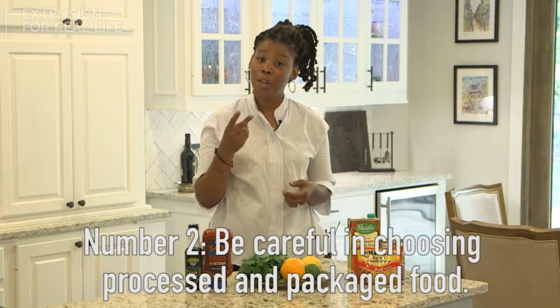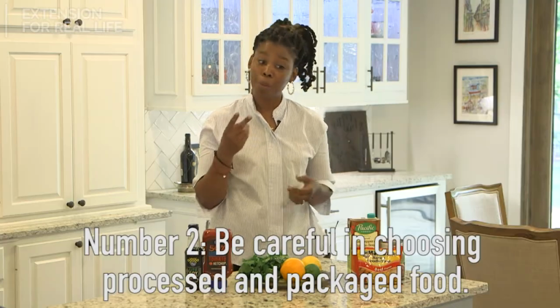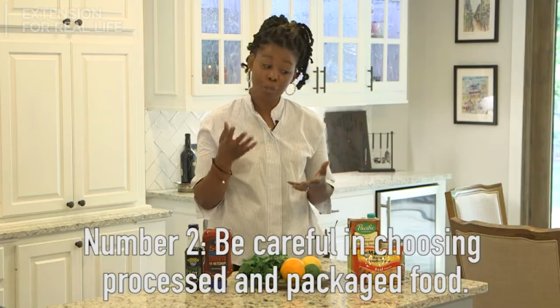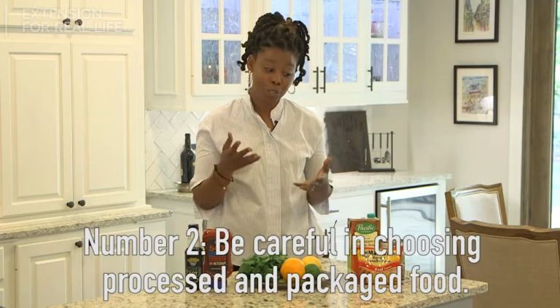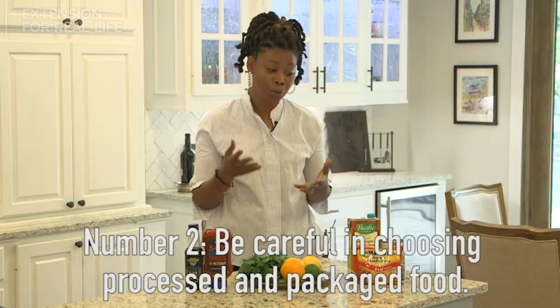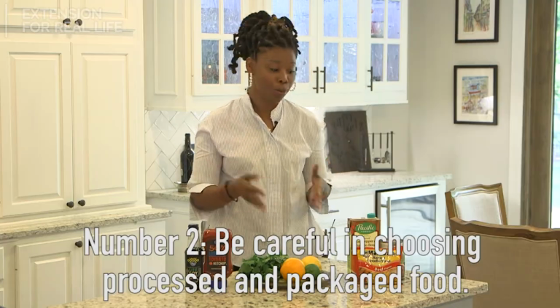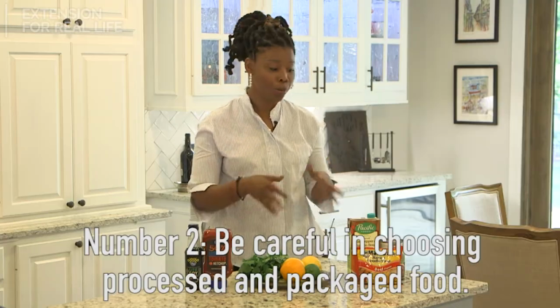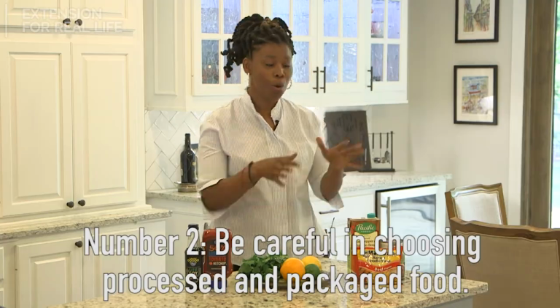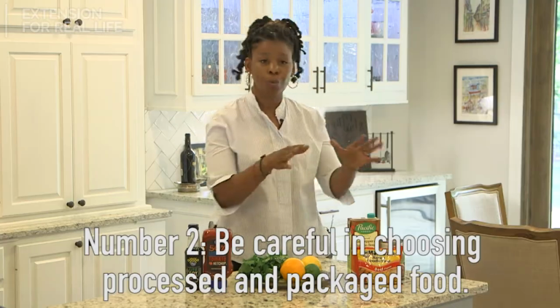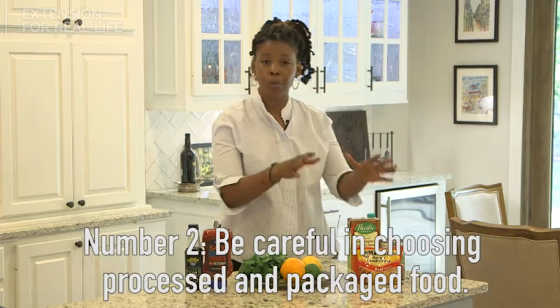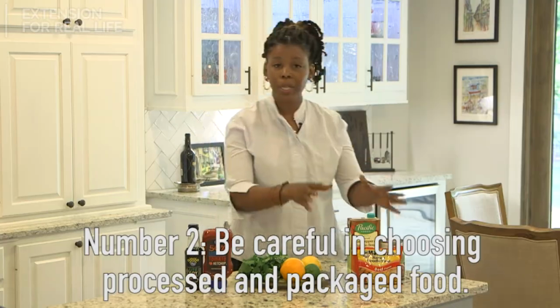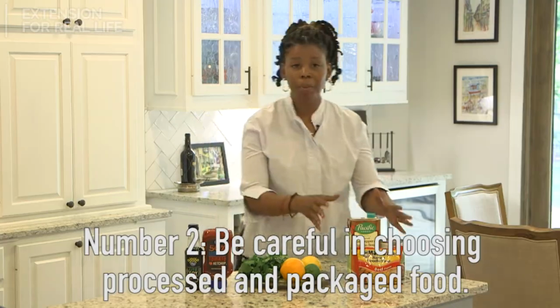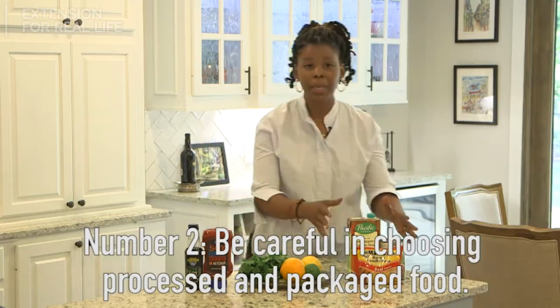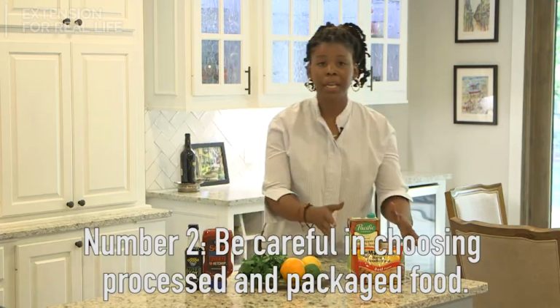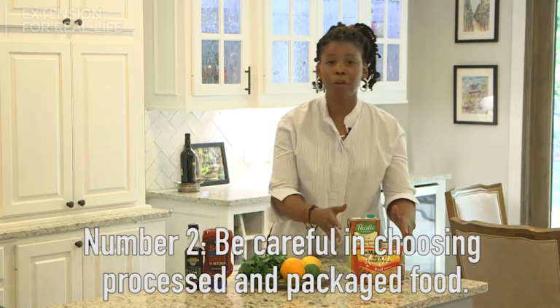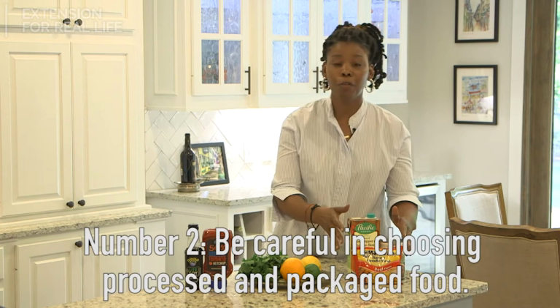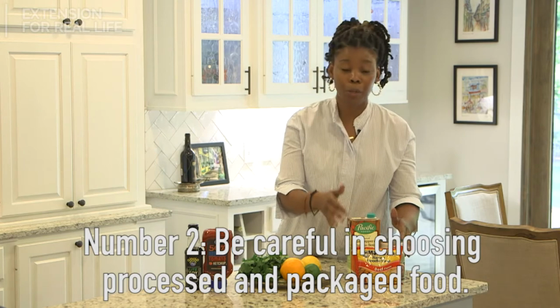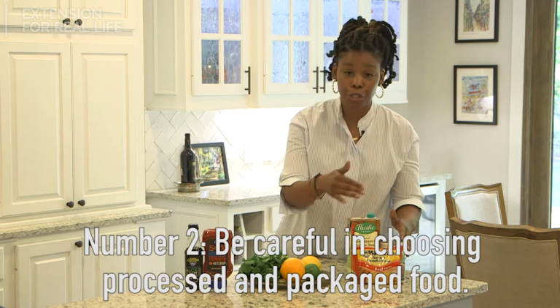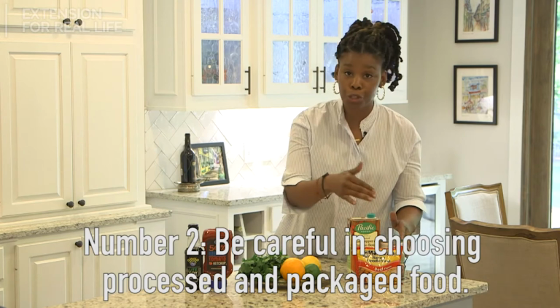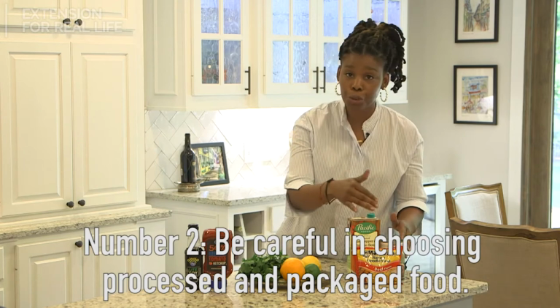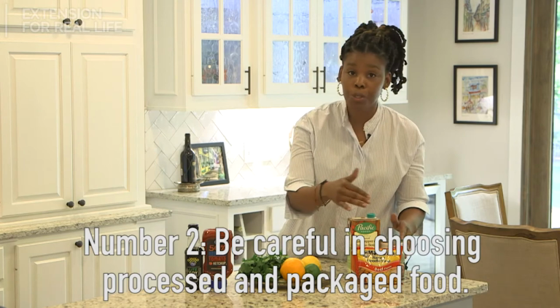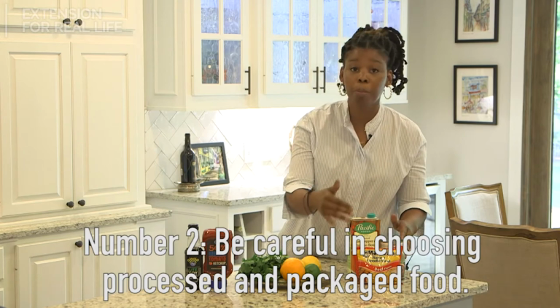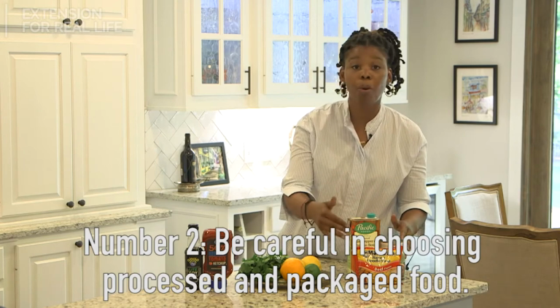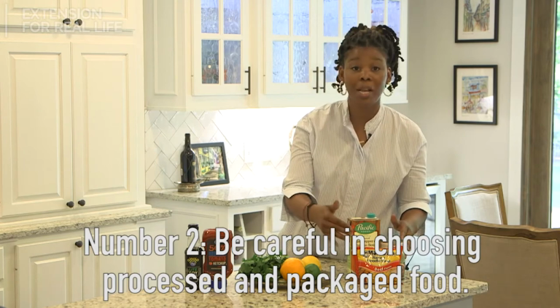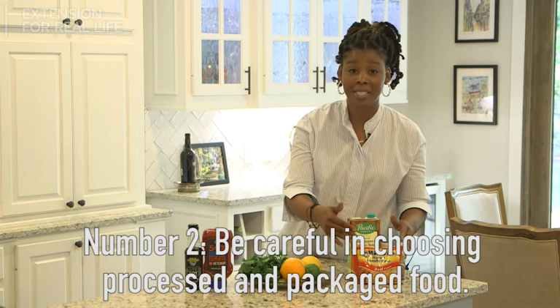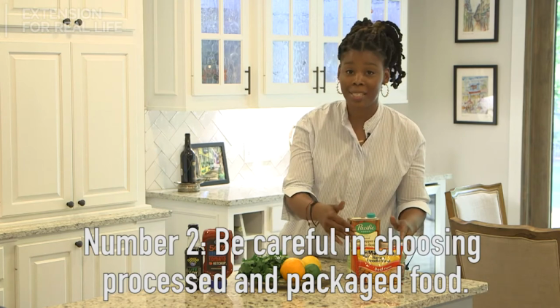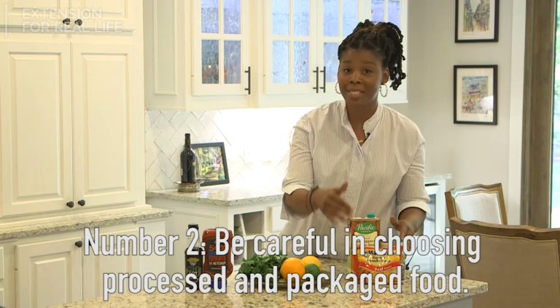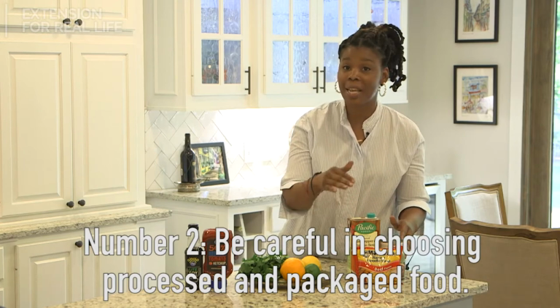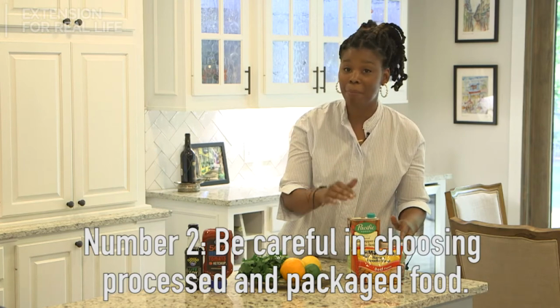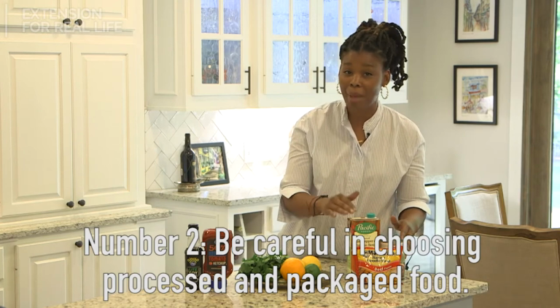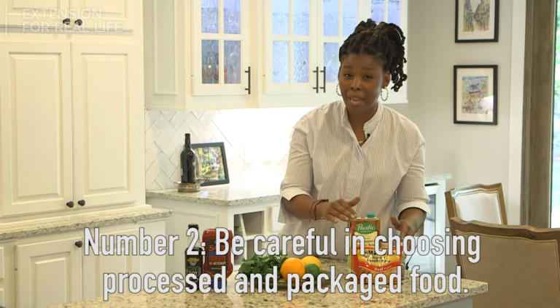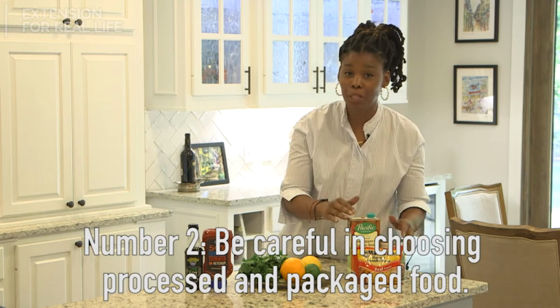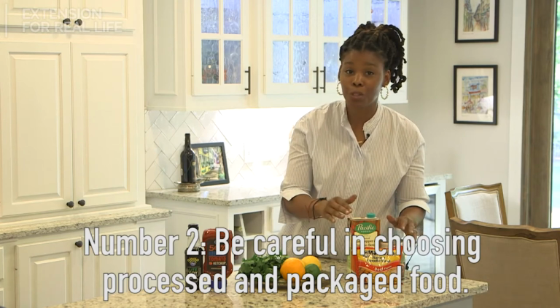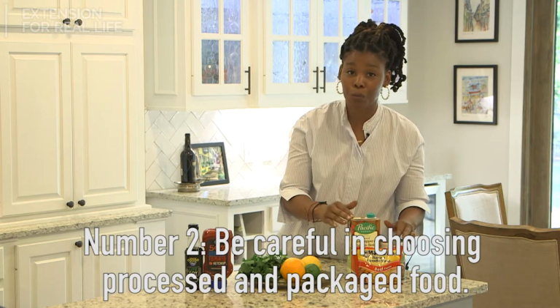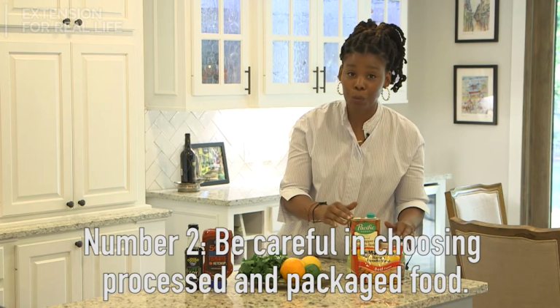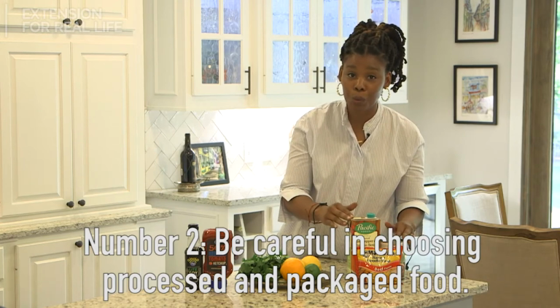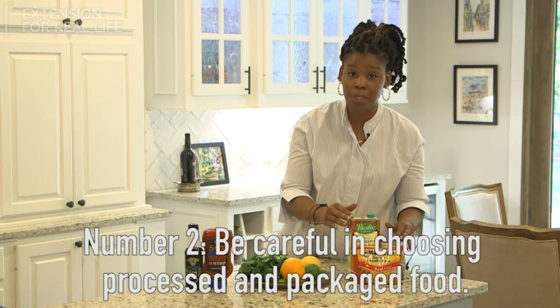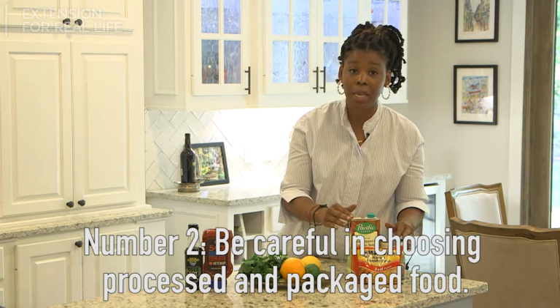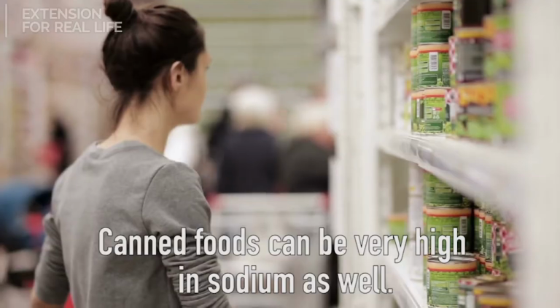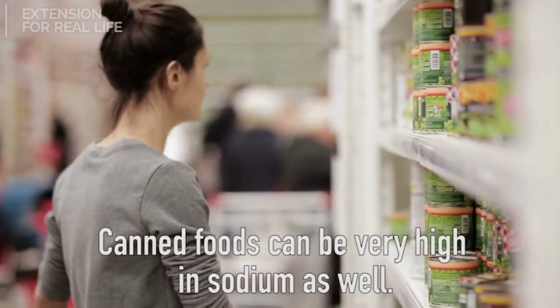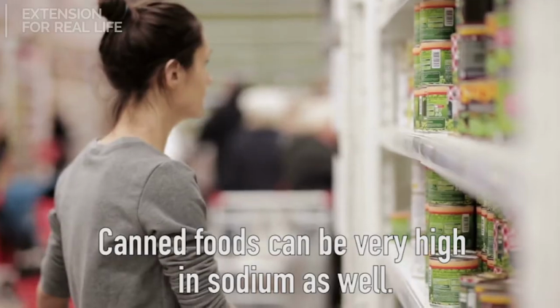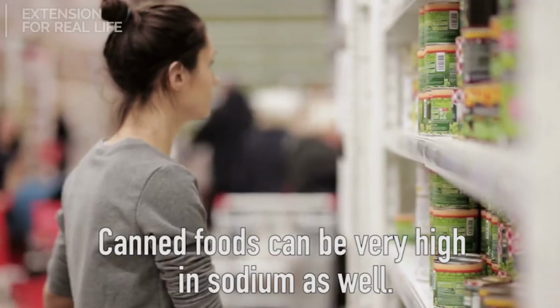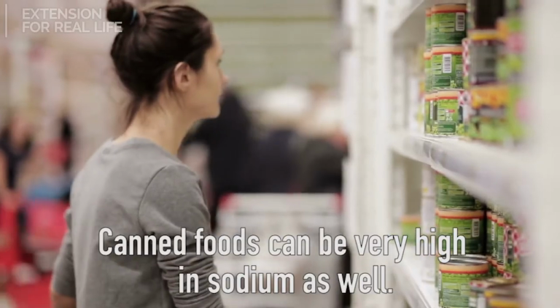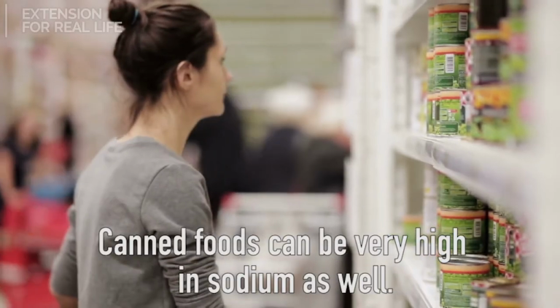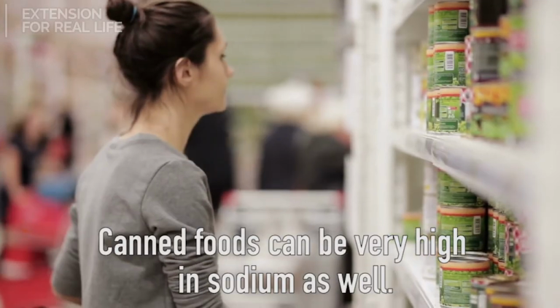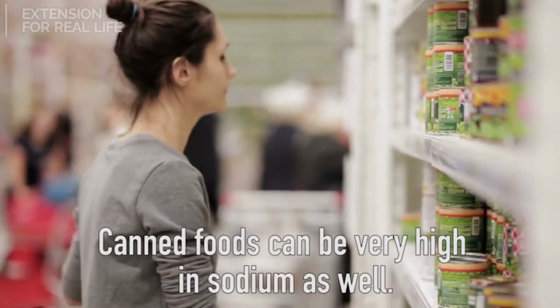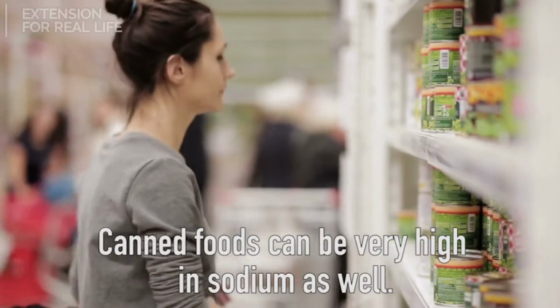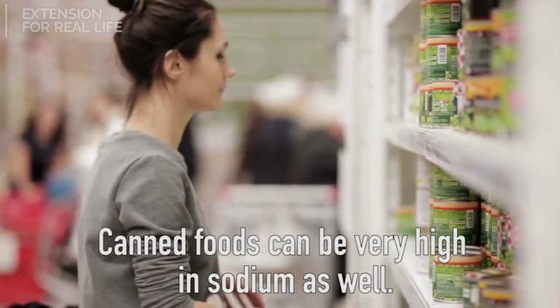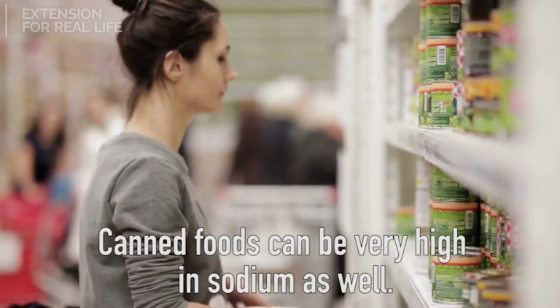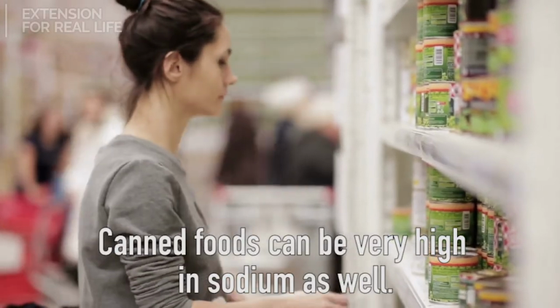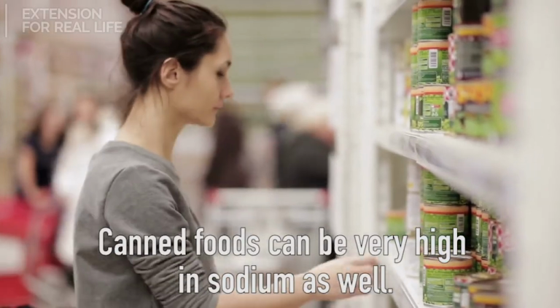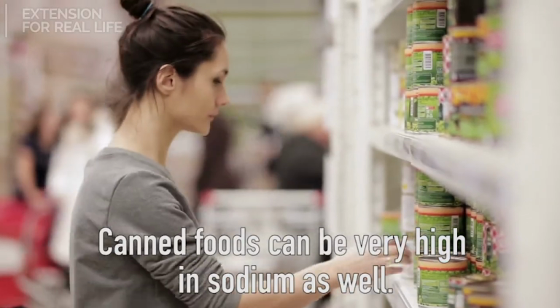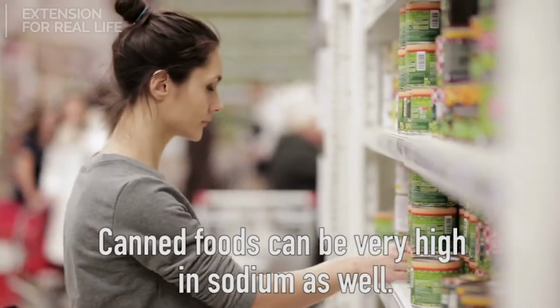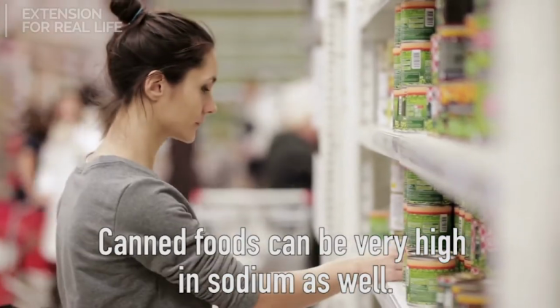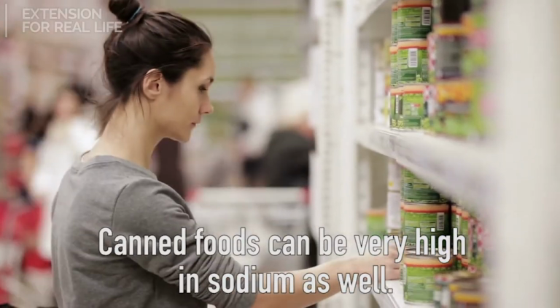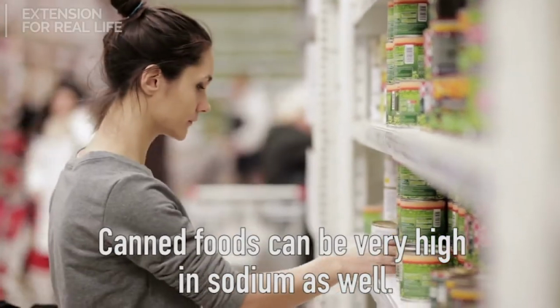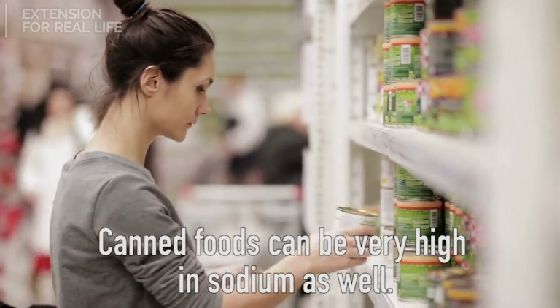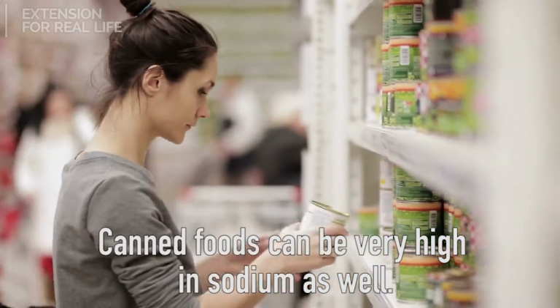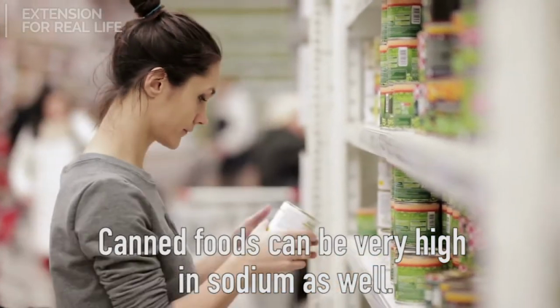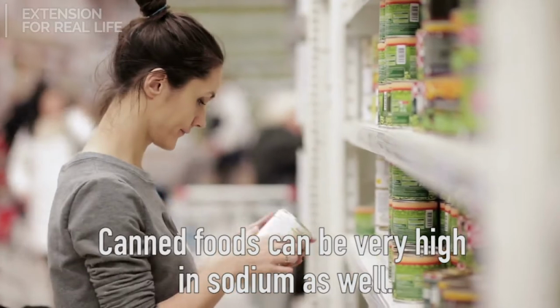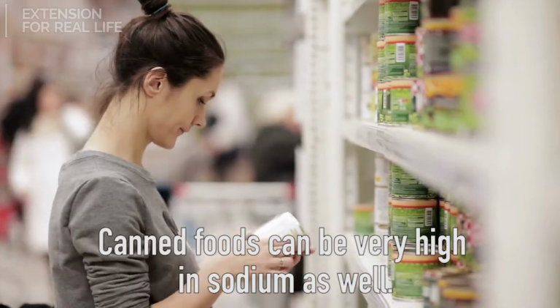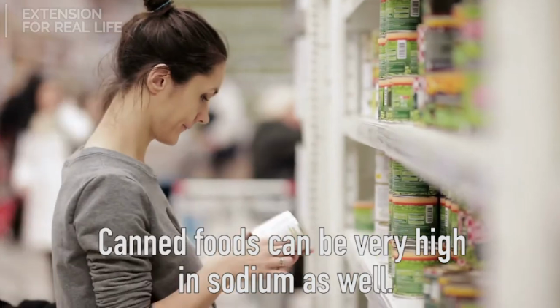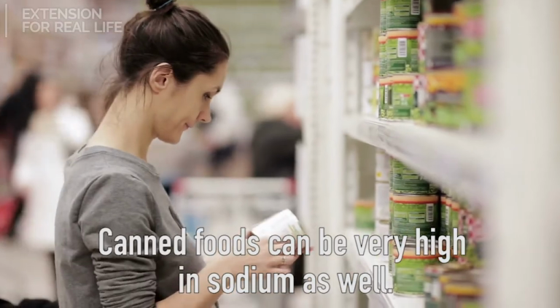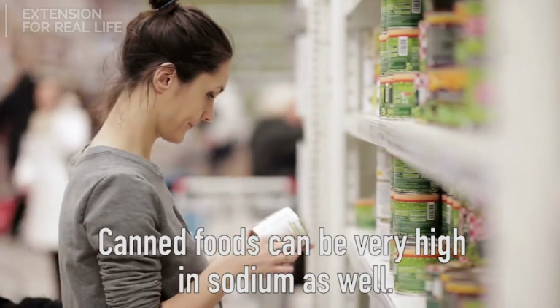Number two: really be careful in choosing processed and packaged foods. Canned foods can be very high in sodium as well.